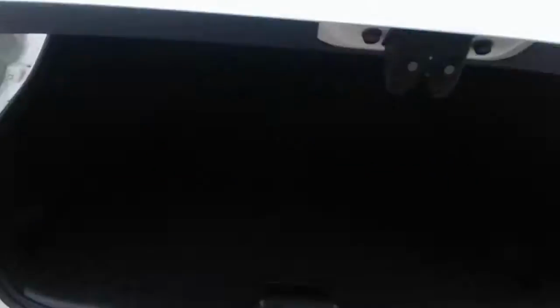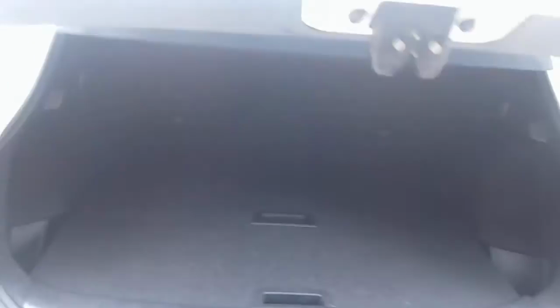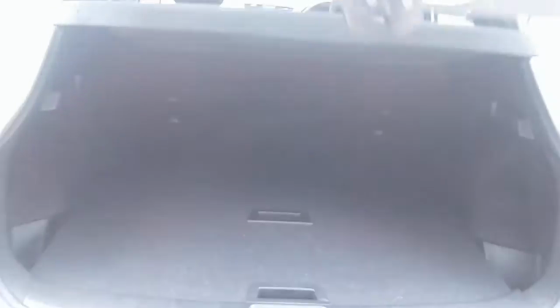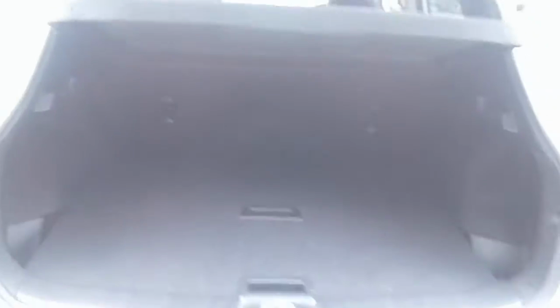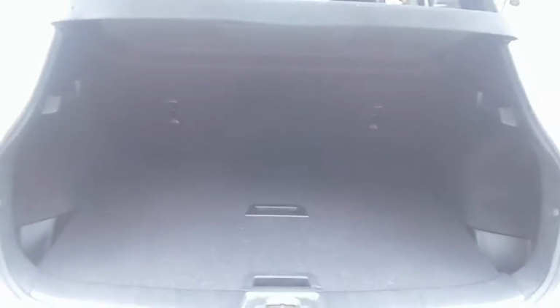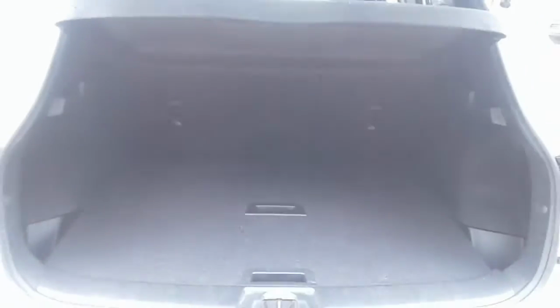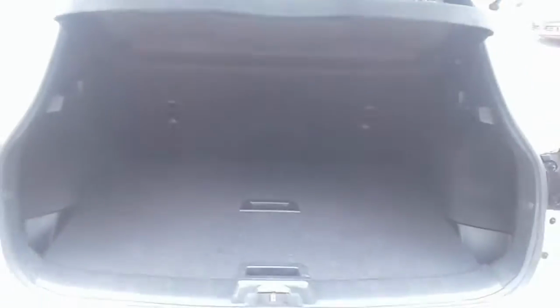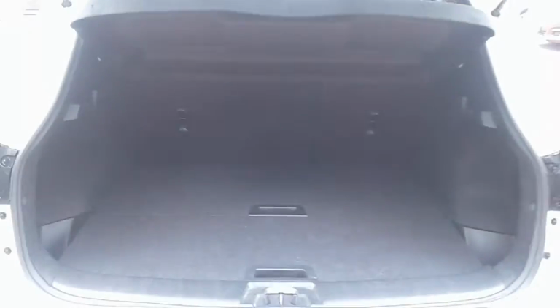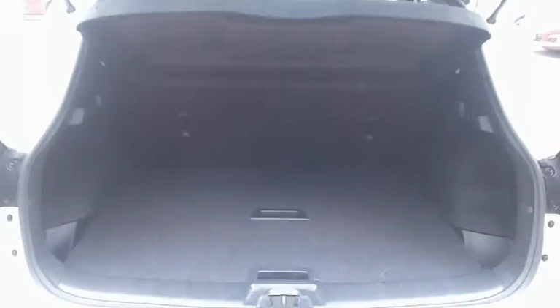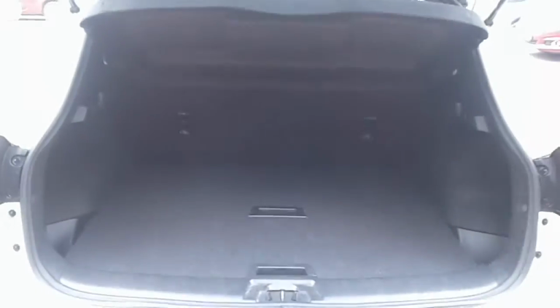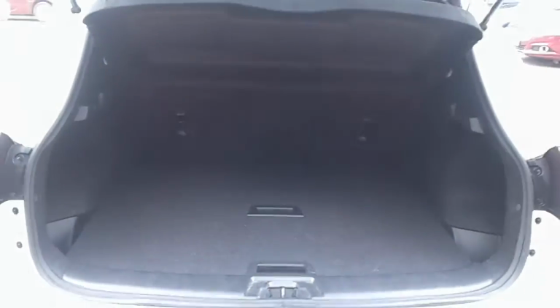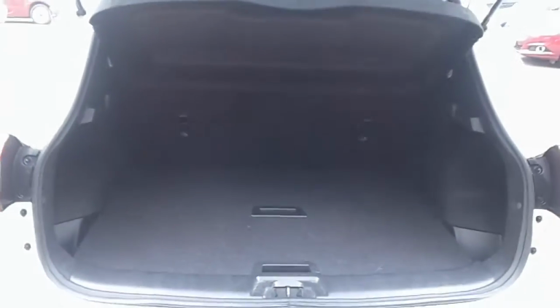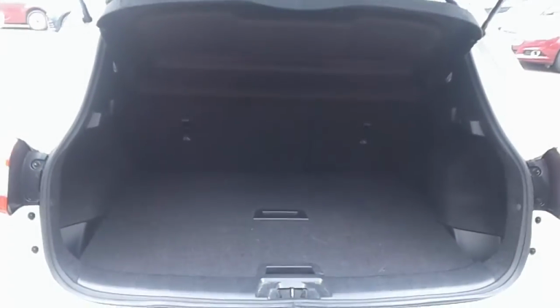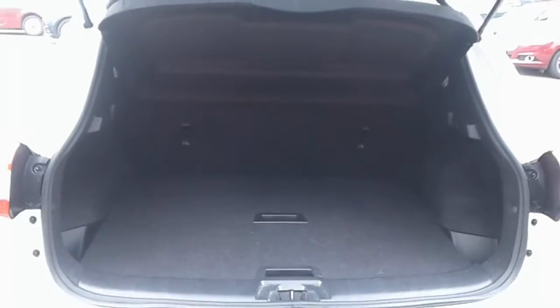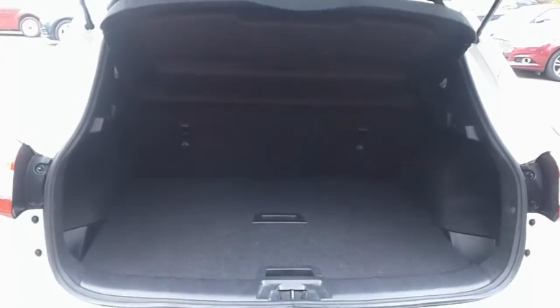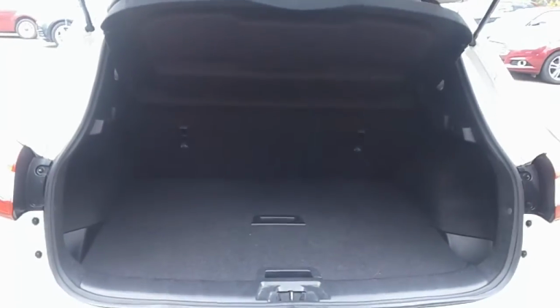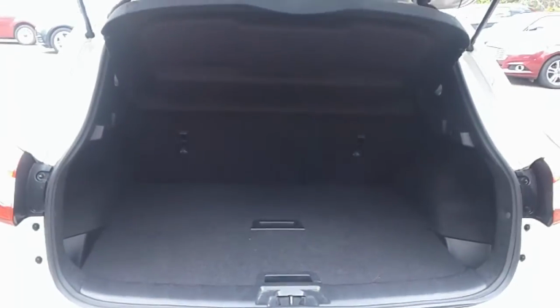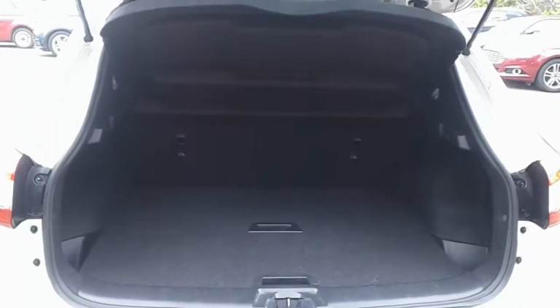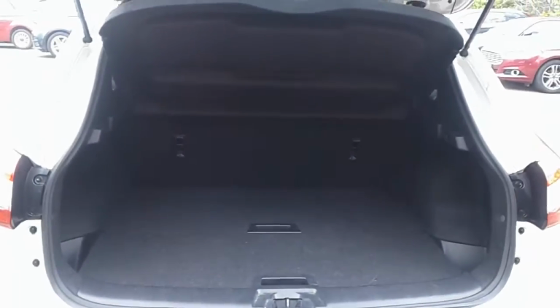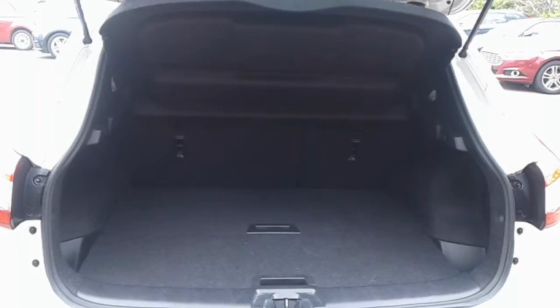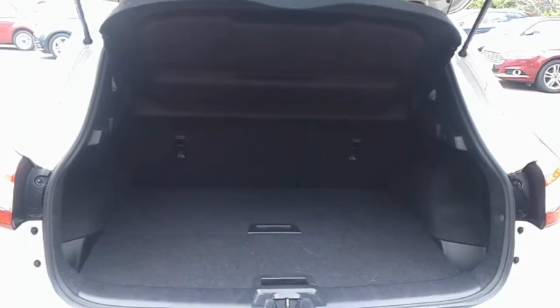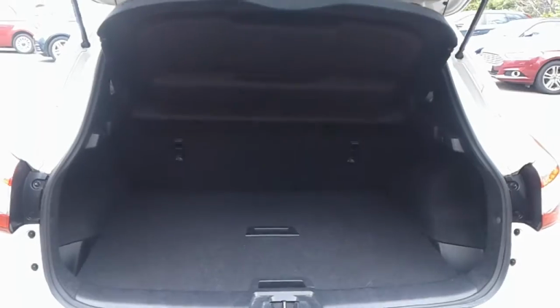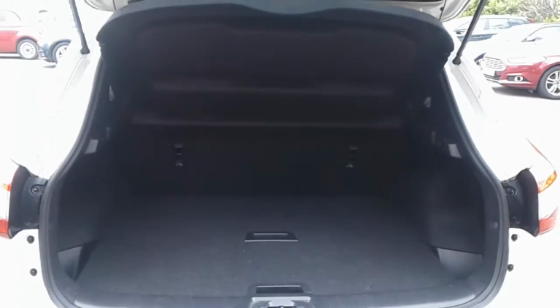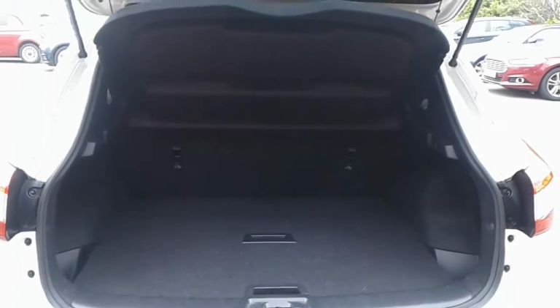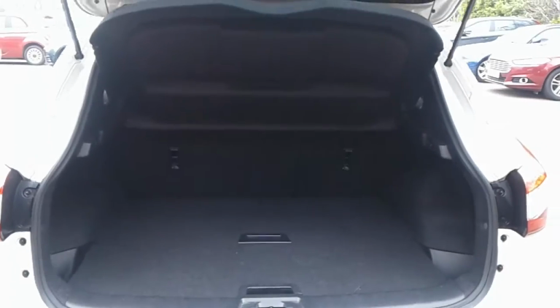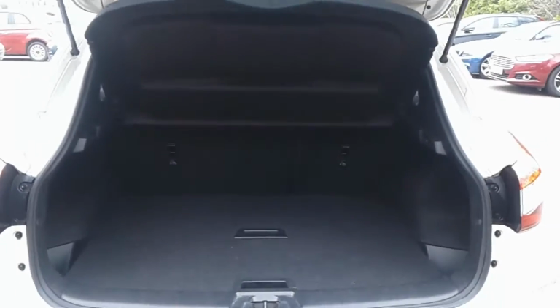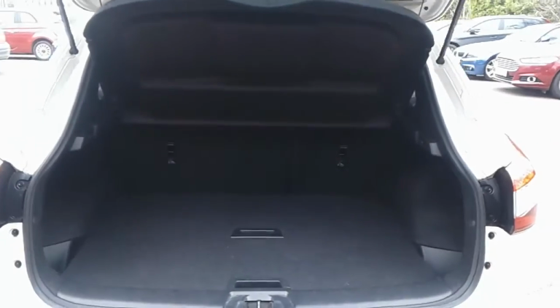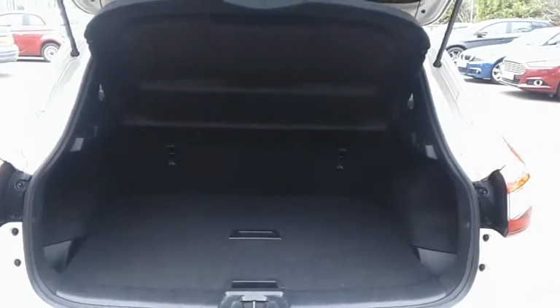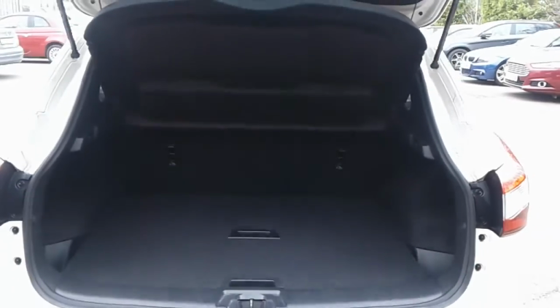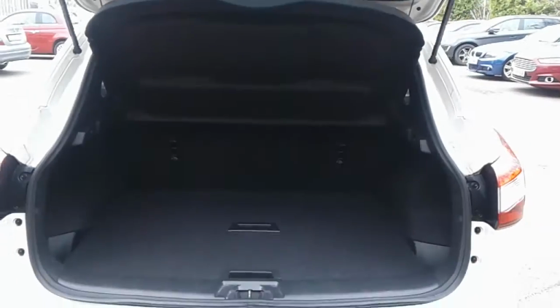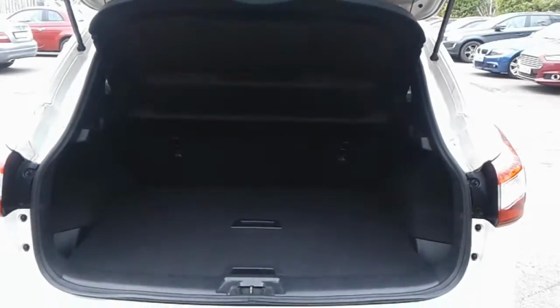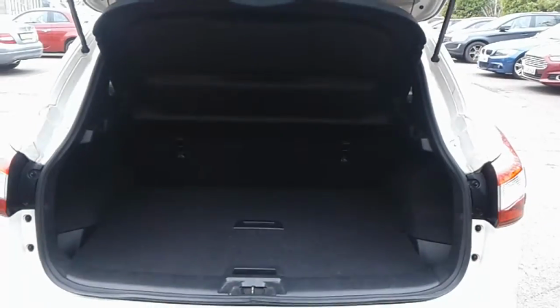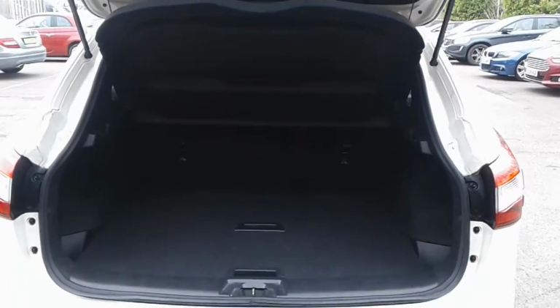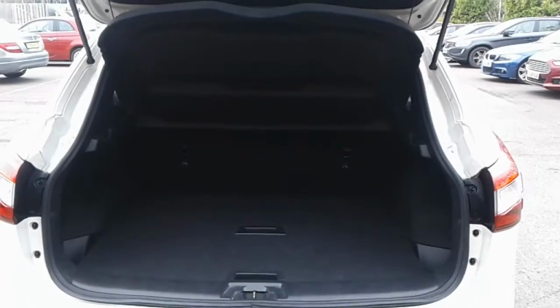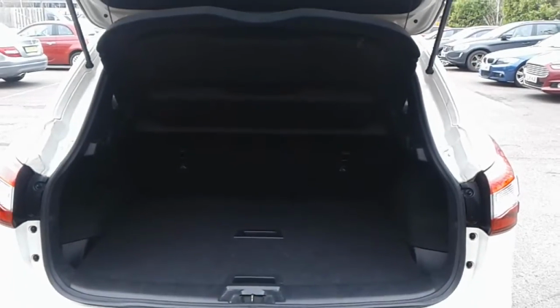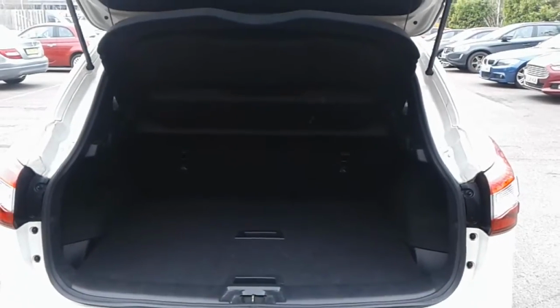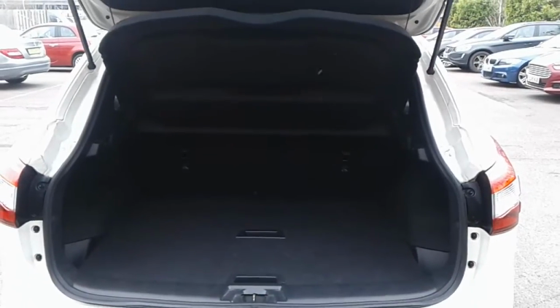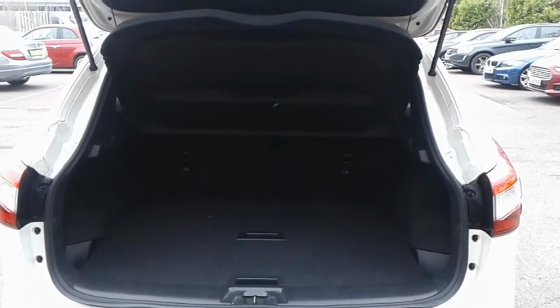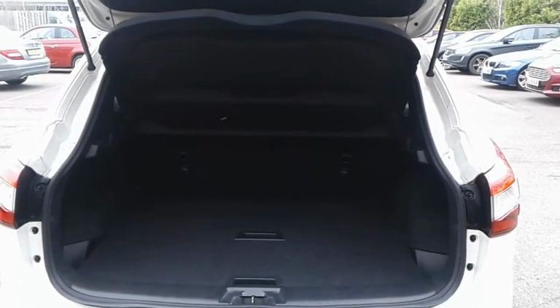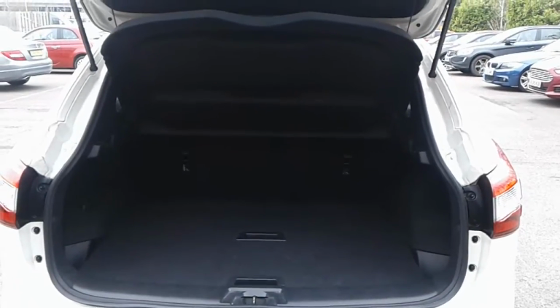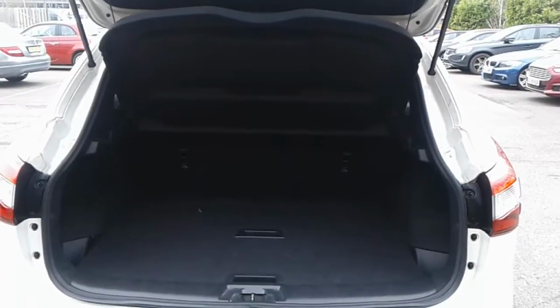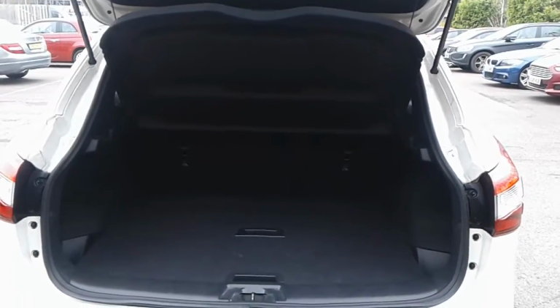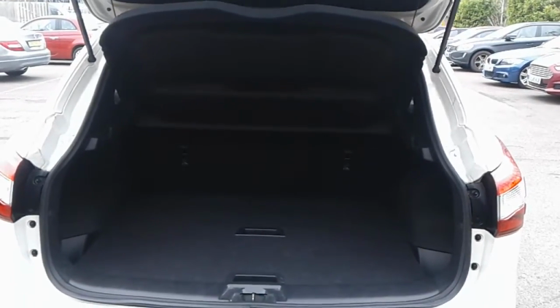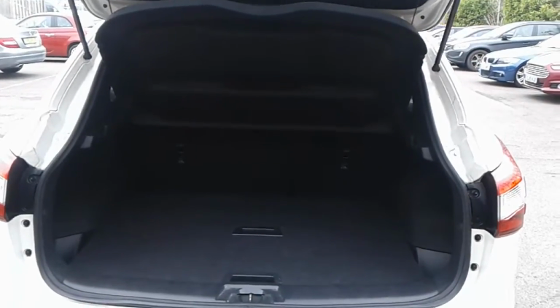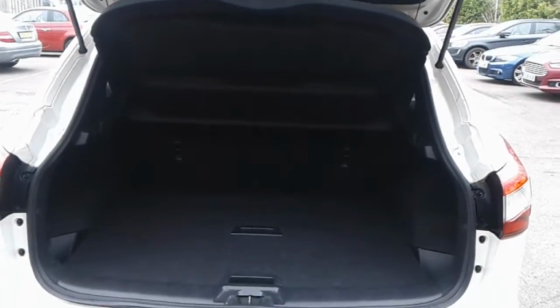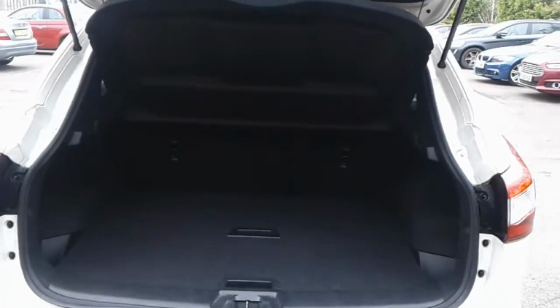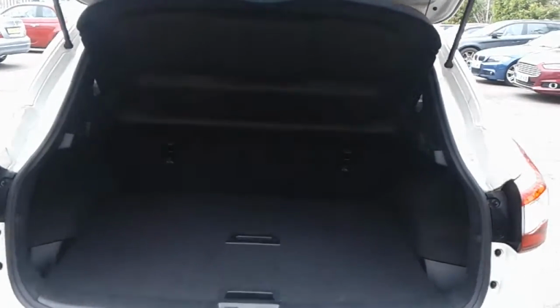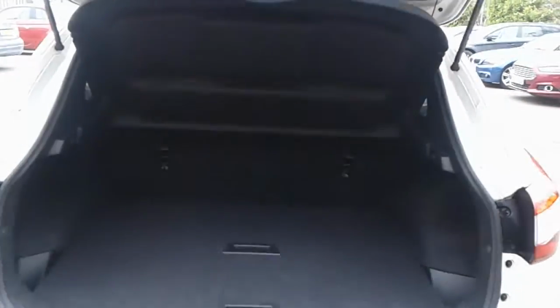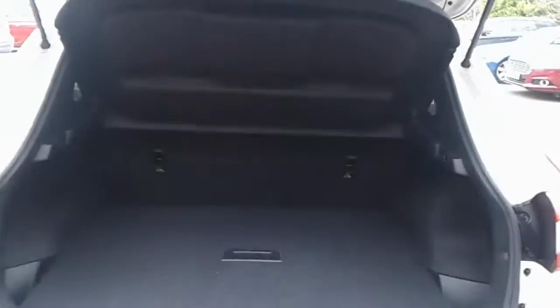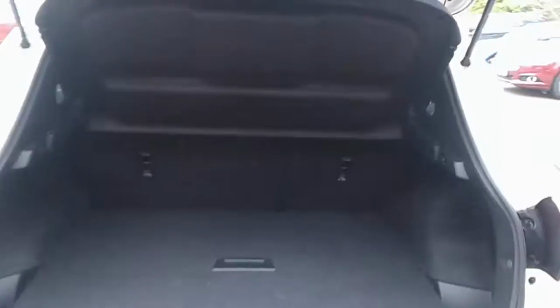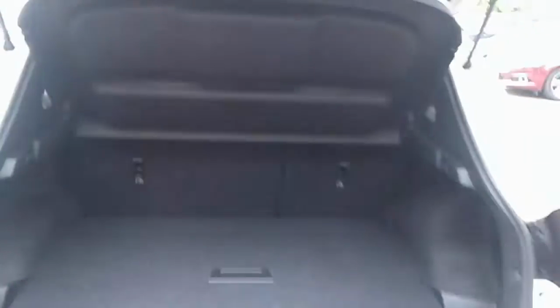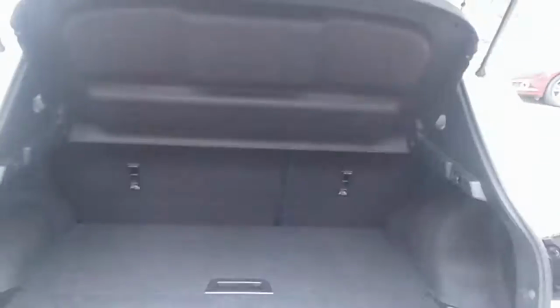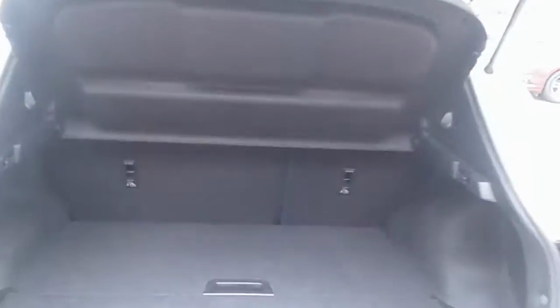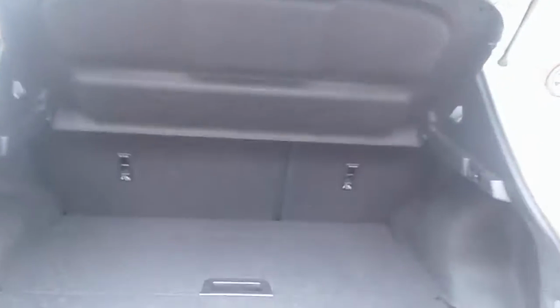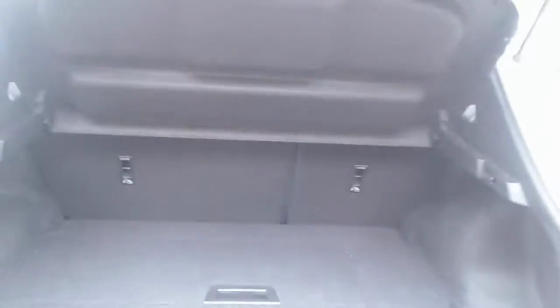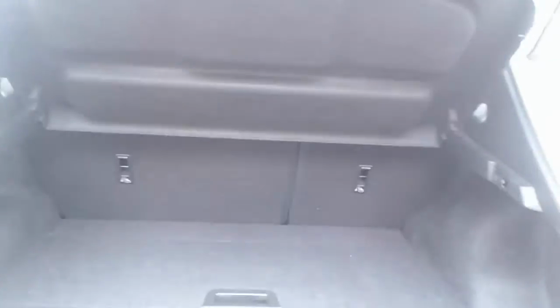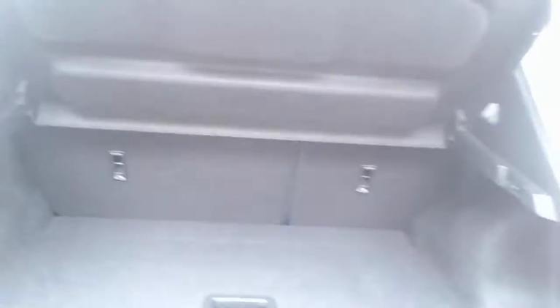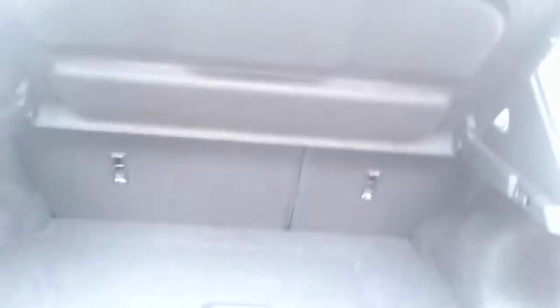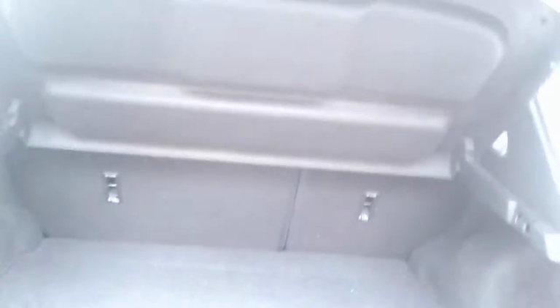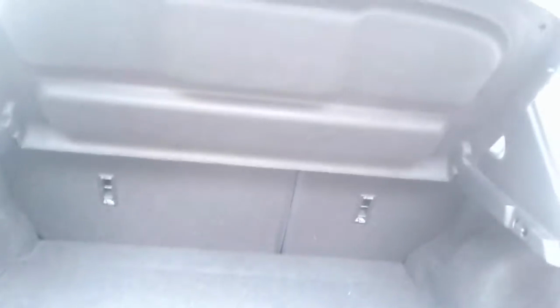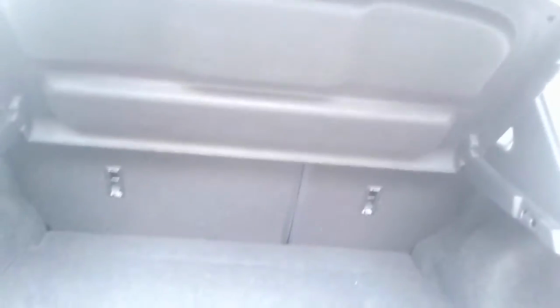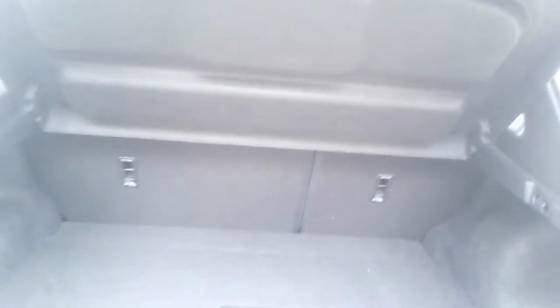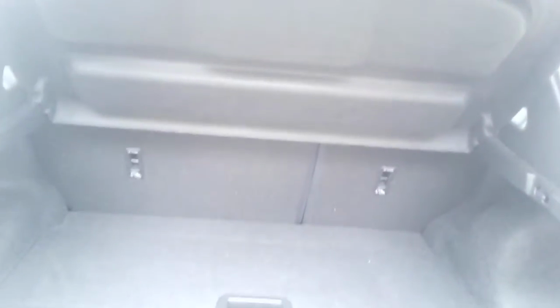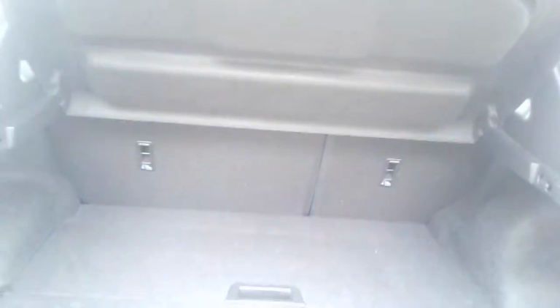There is a good size boot in the Qashqai, plenty of room for the weekly shopping. If you do need more space, the rear seats have a 60-40 split.